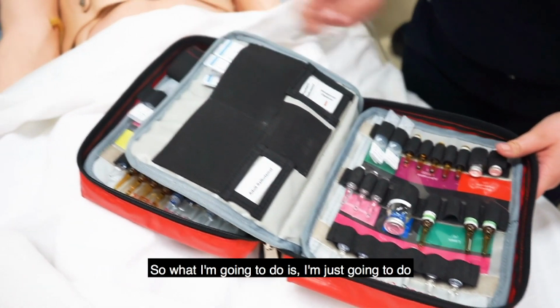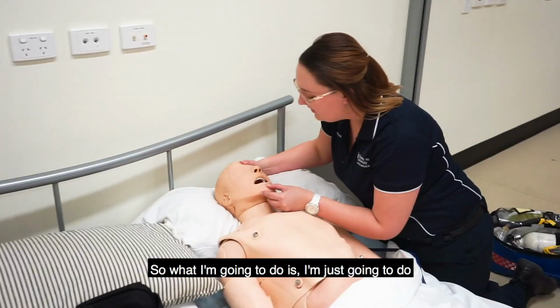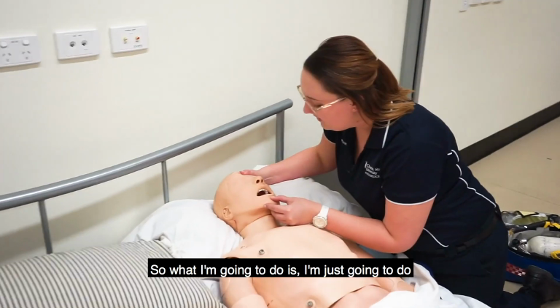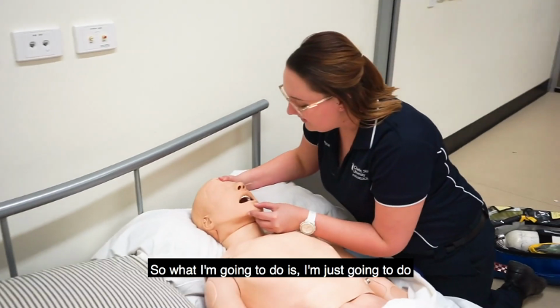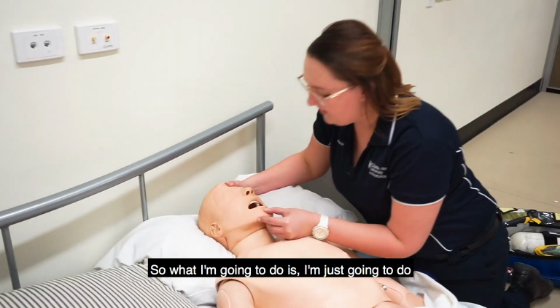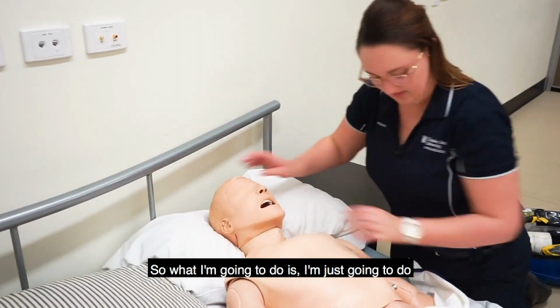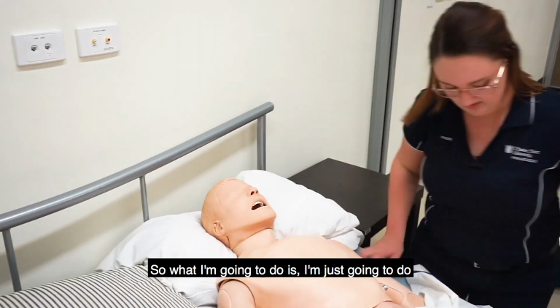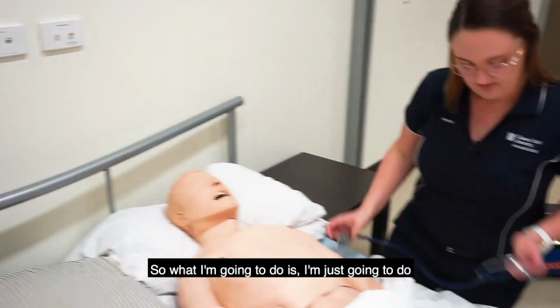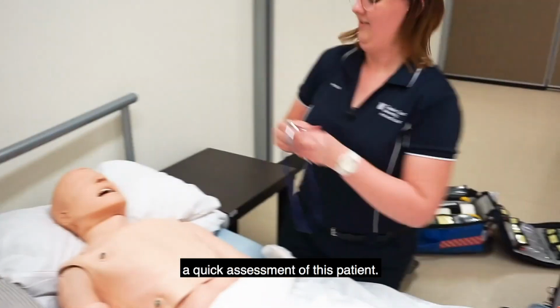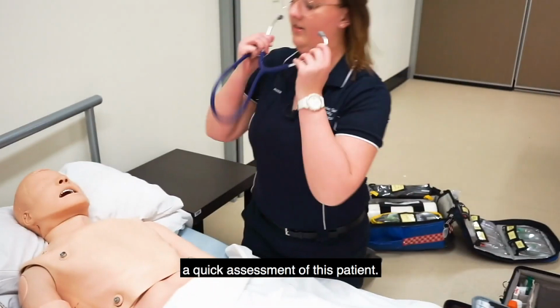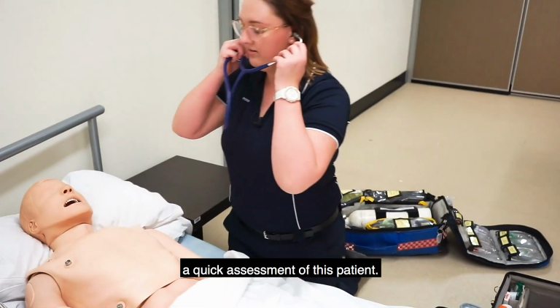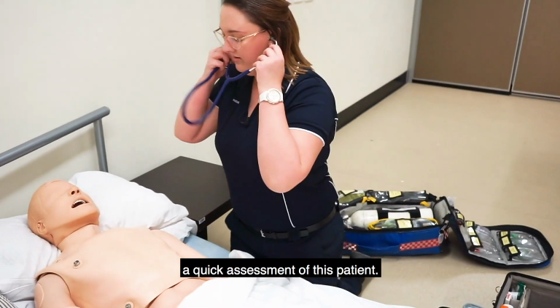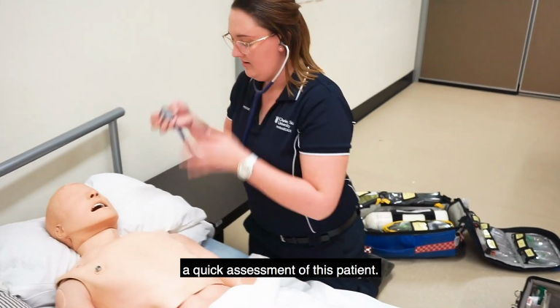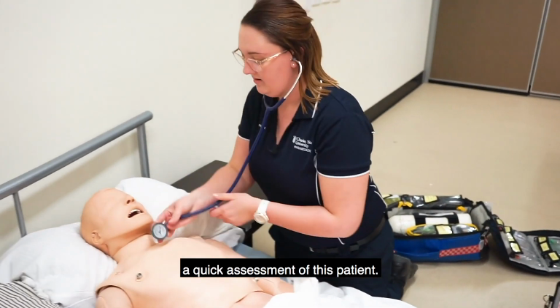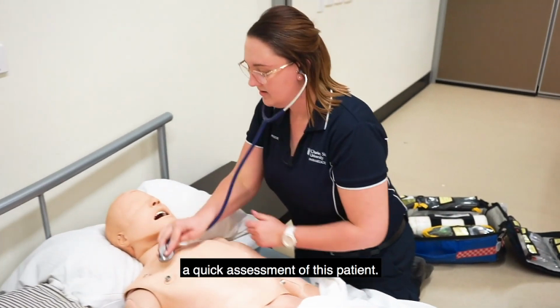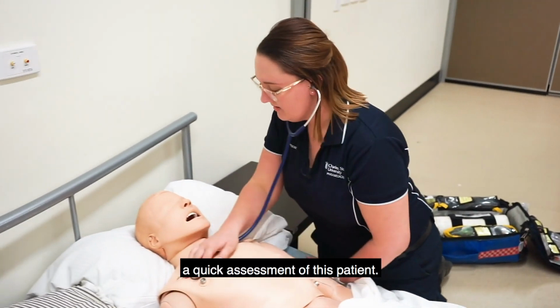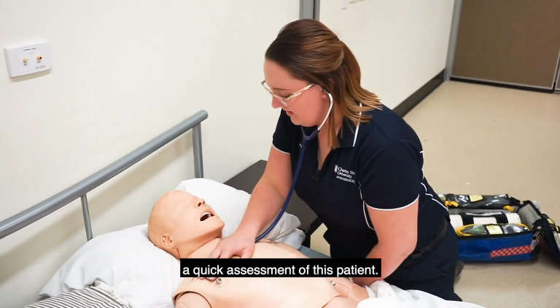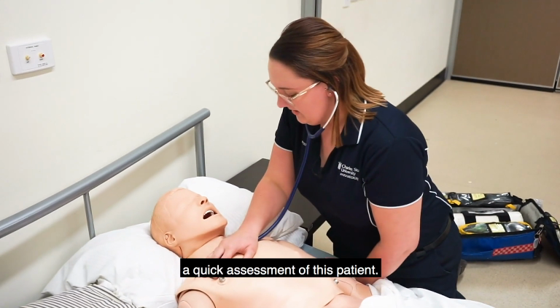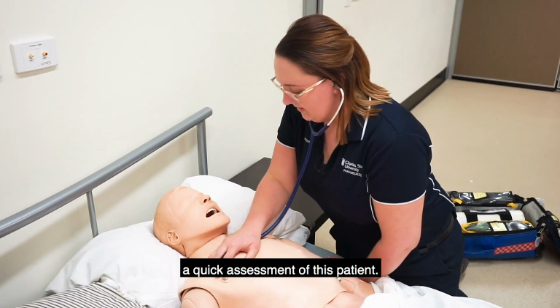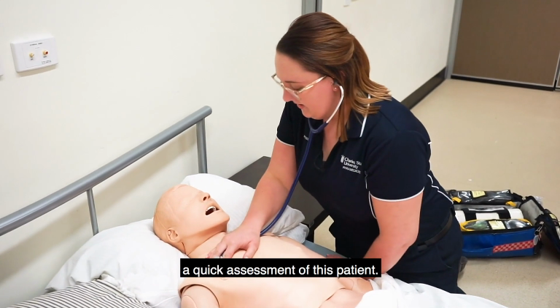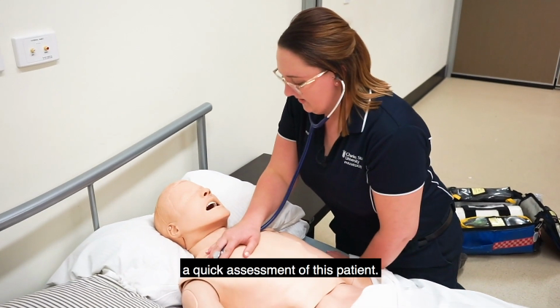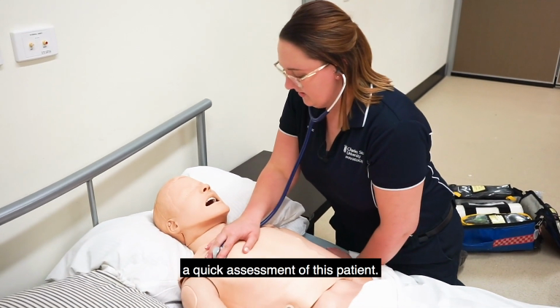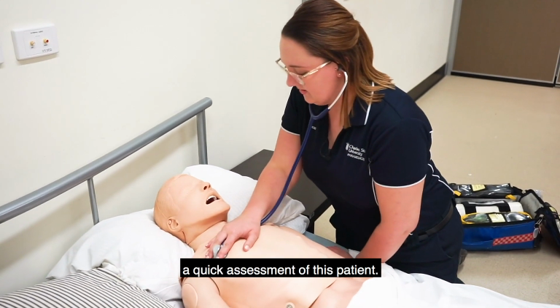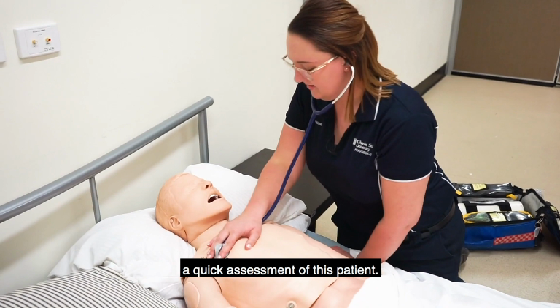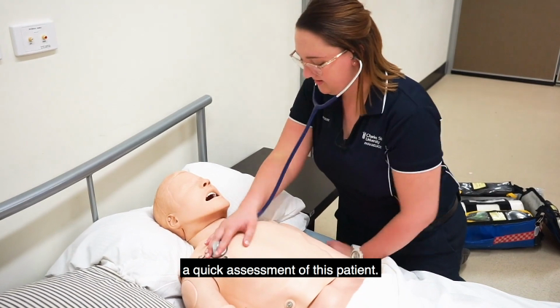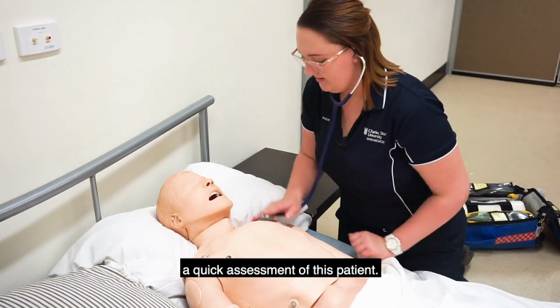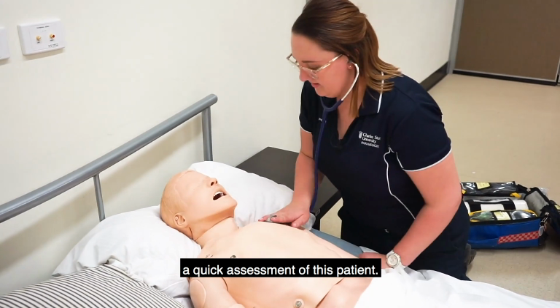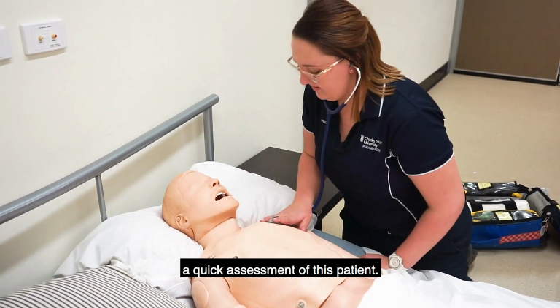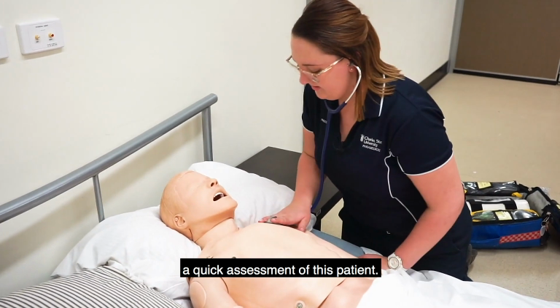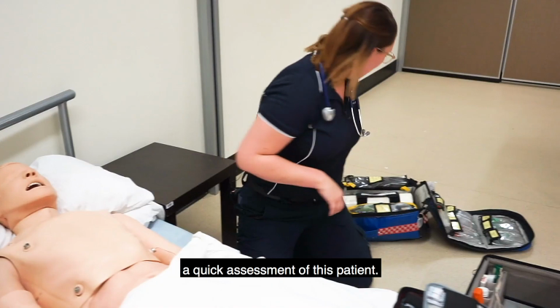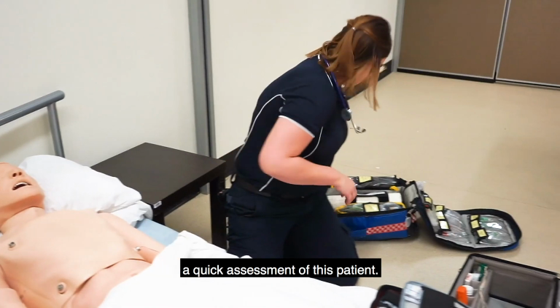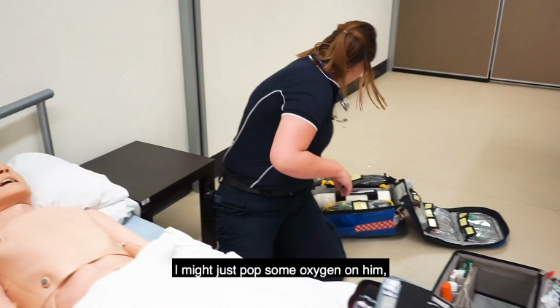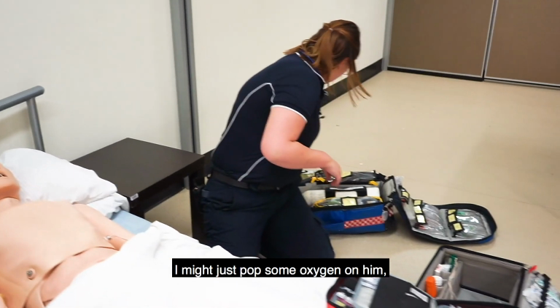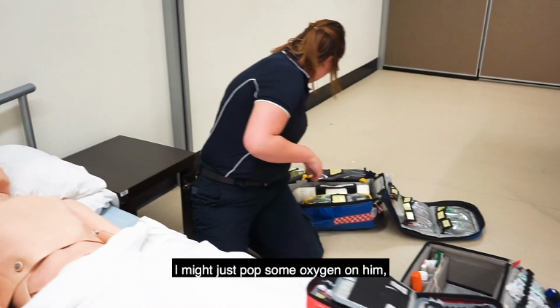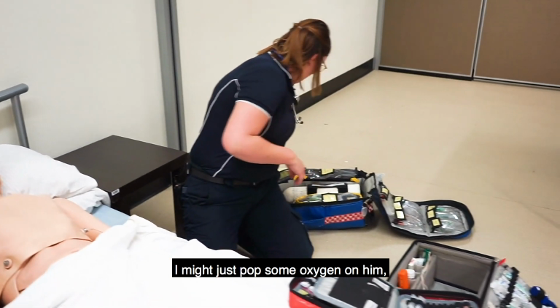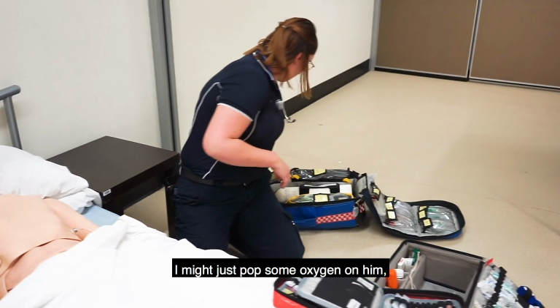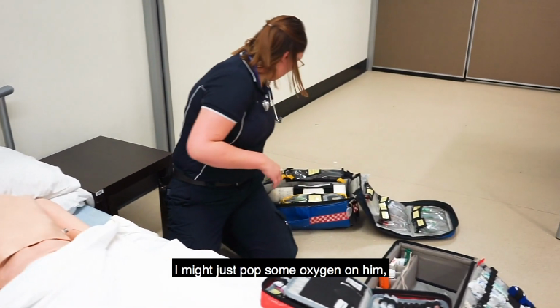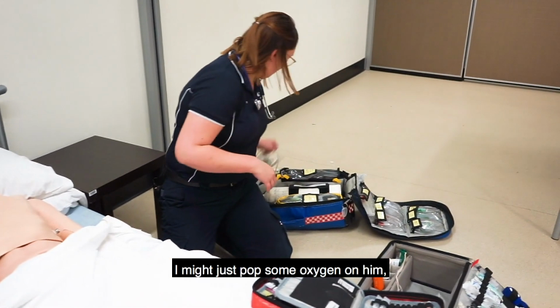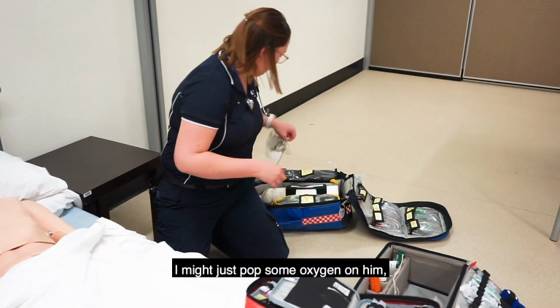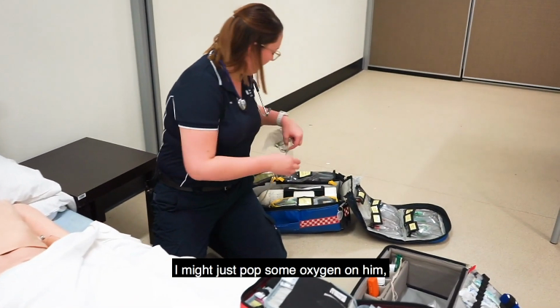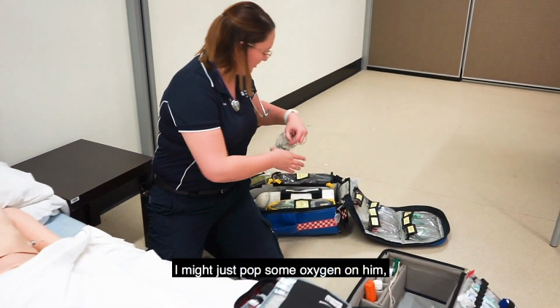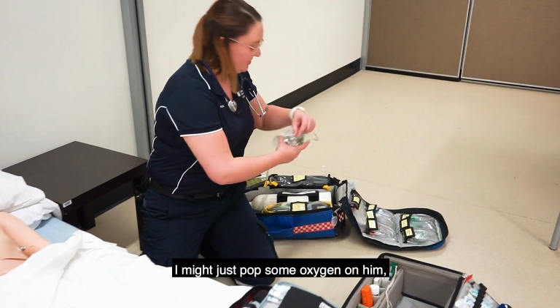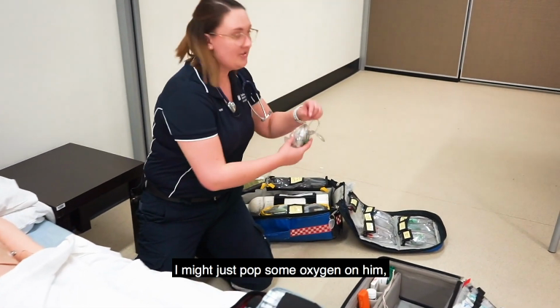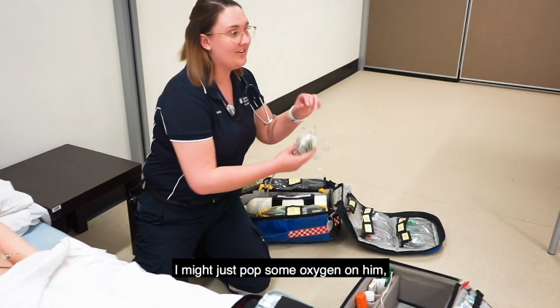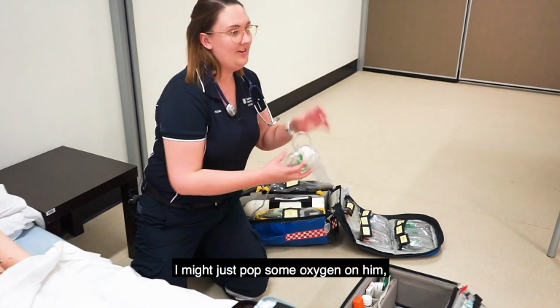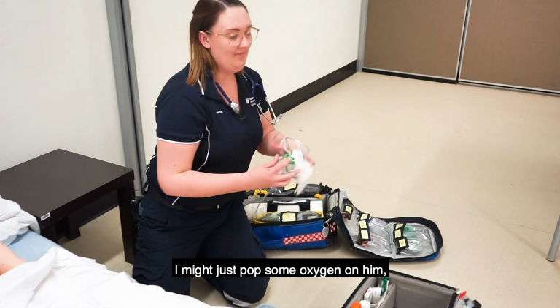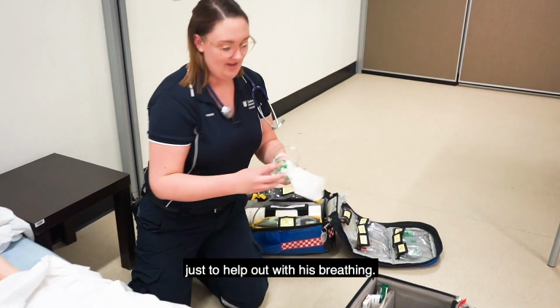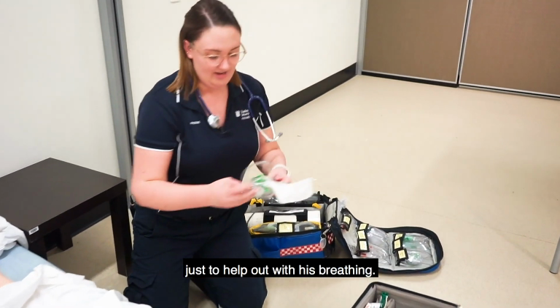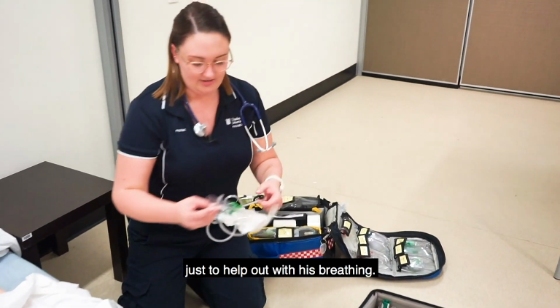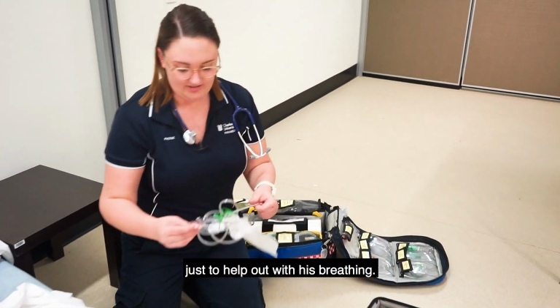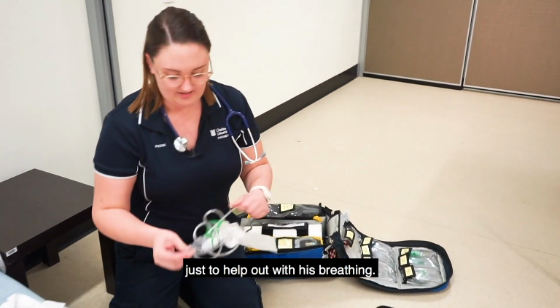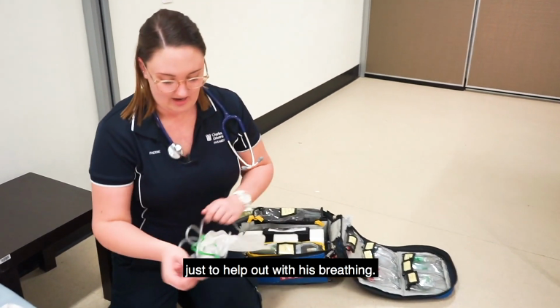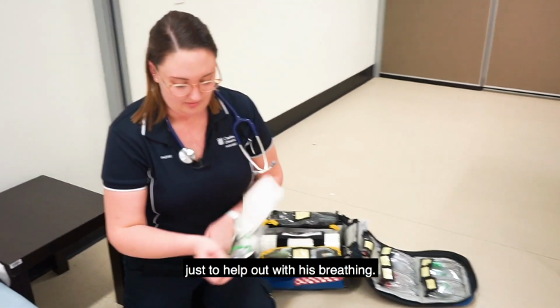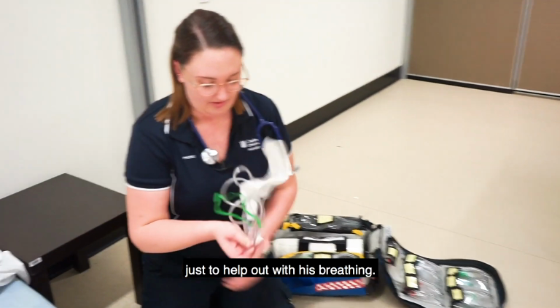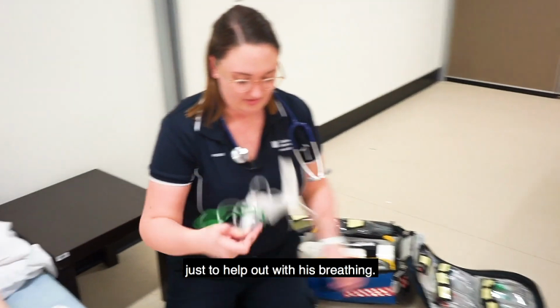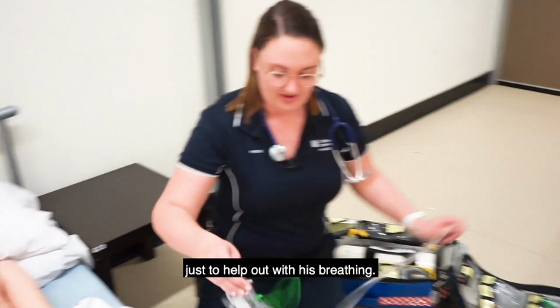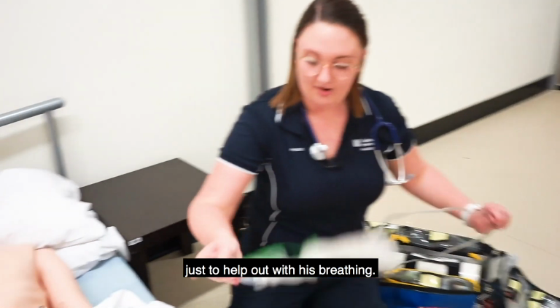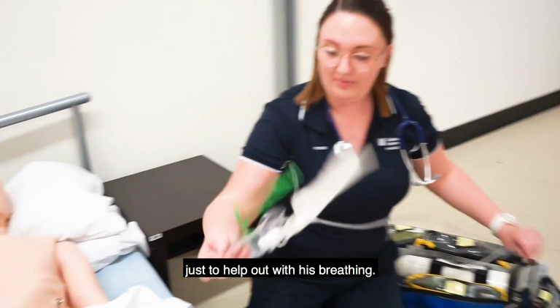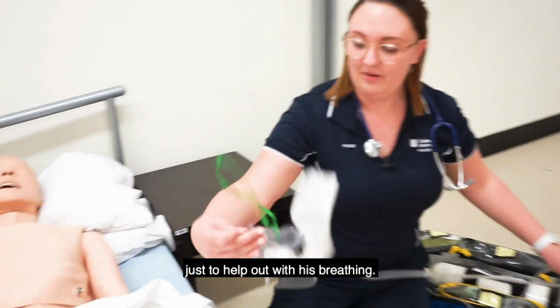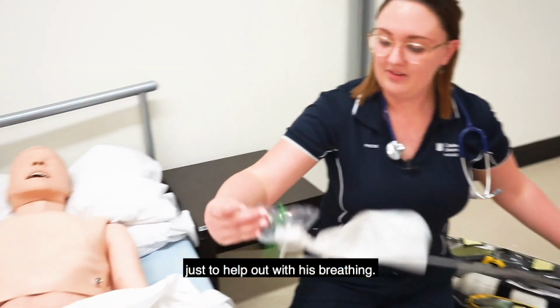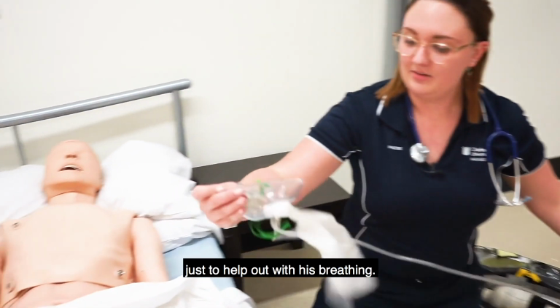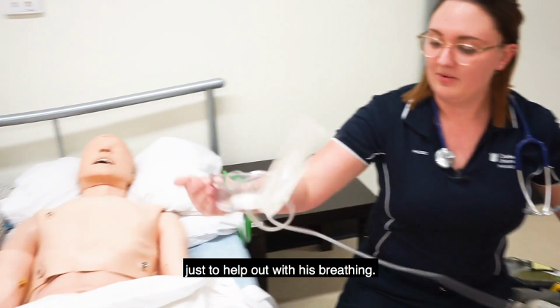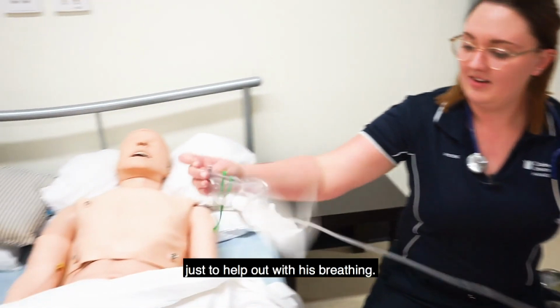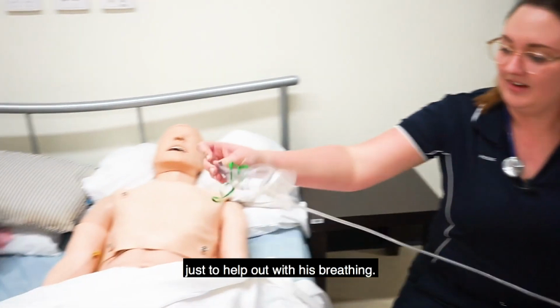So what I'm going to do is just a quick assessment of this patient. I might just pop some oxygen on him to help out with his breathing.